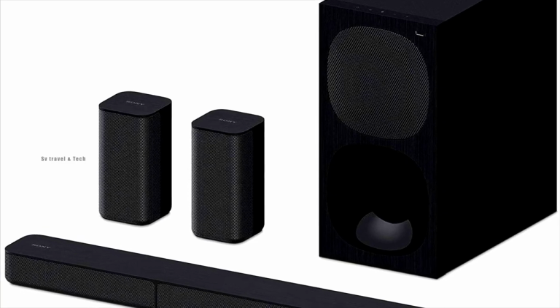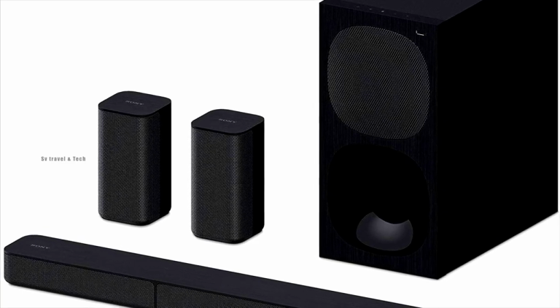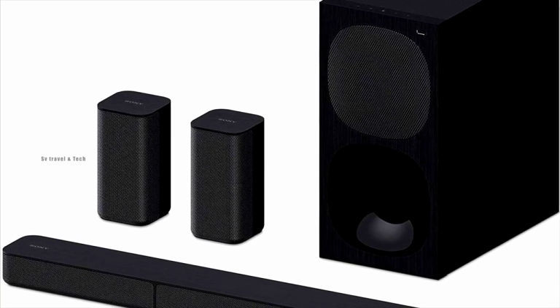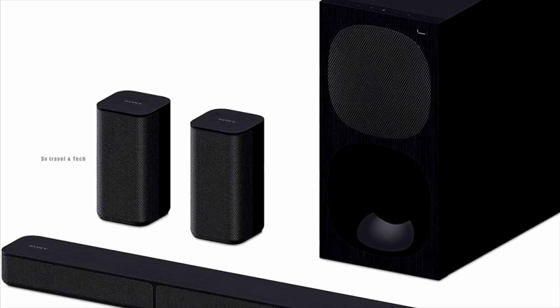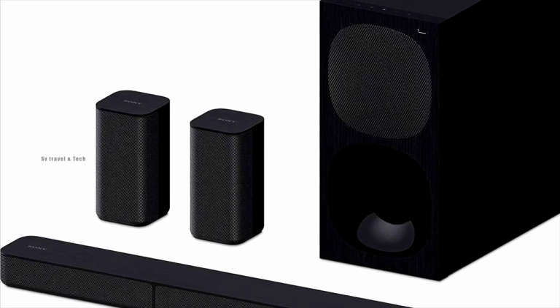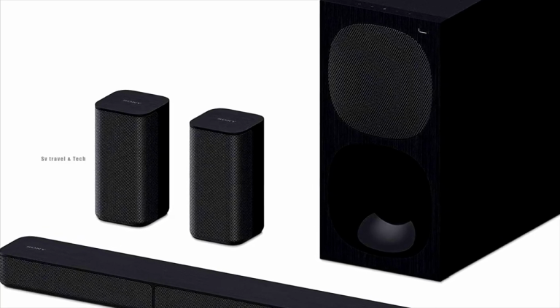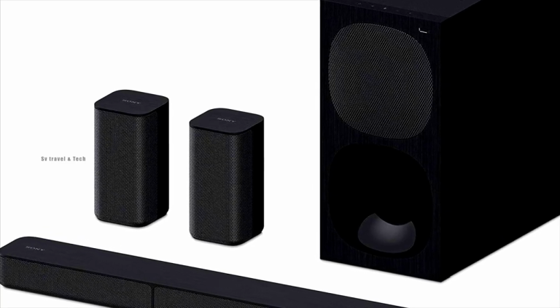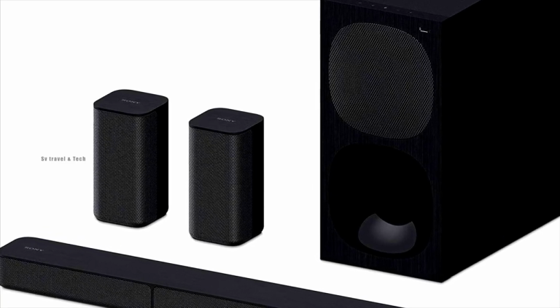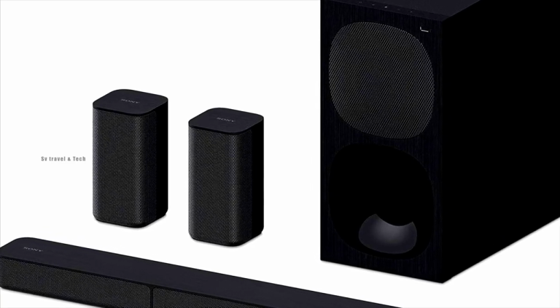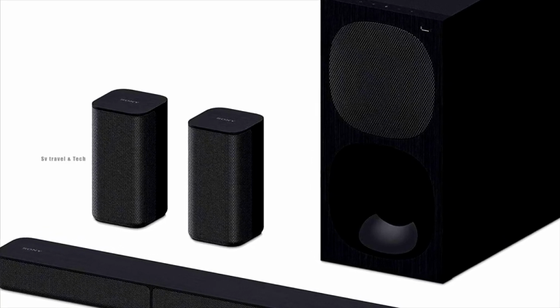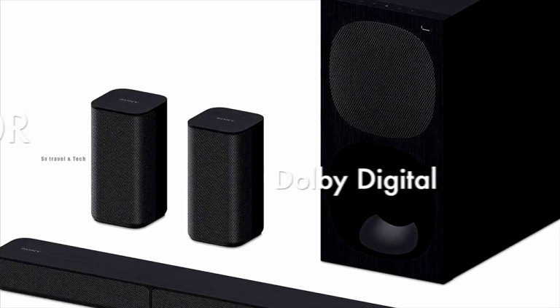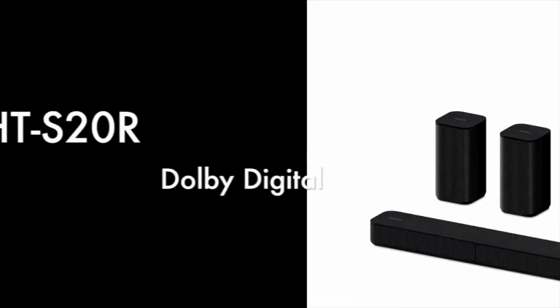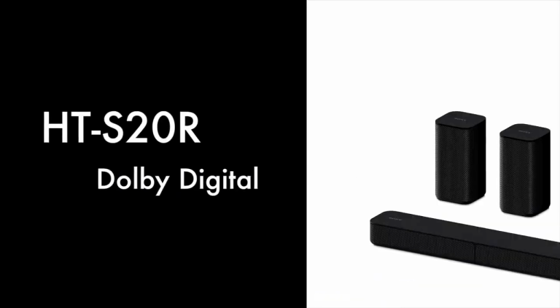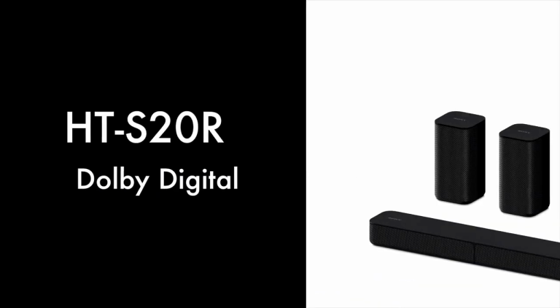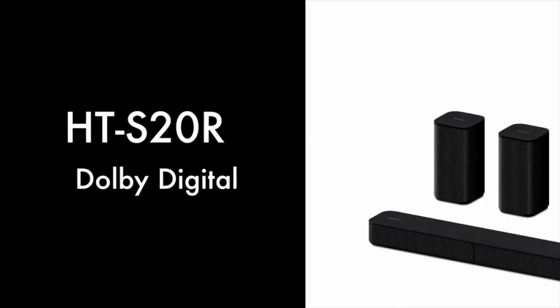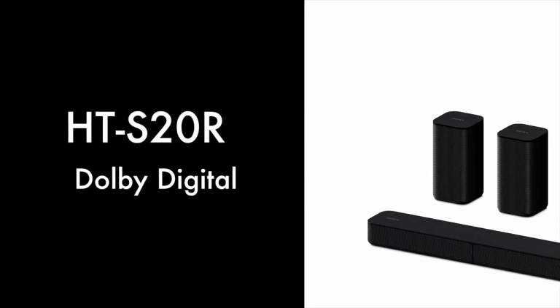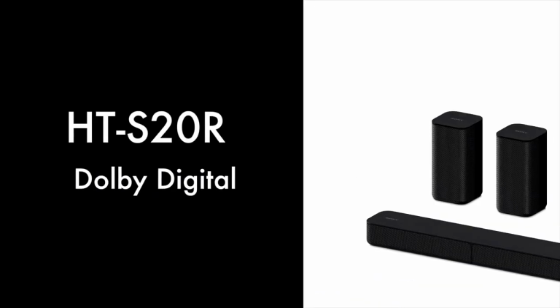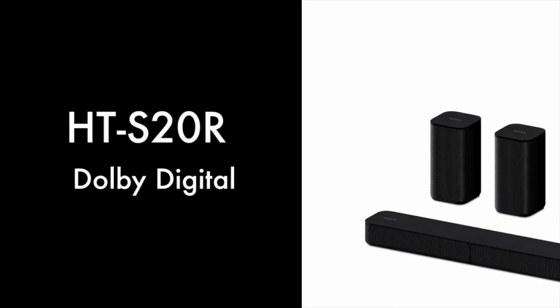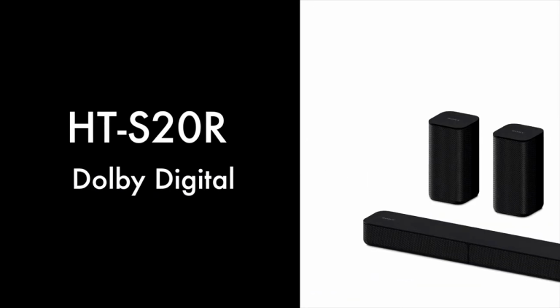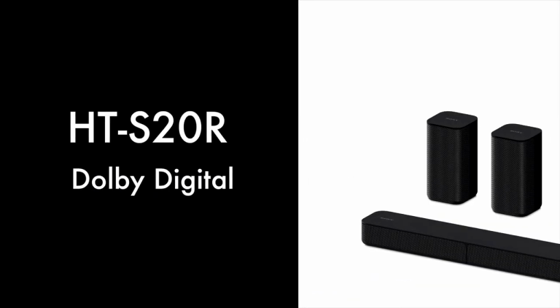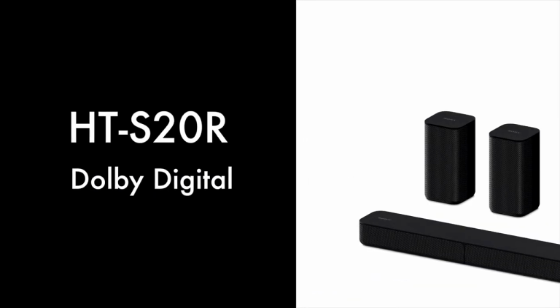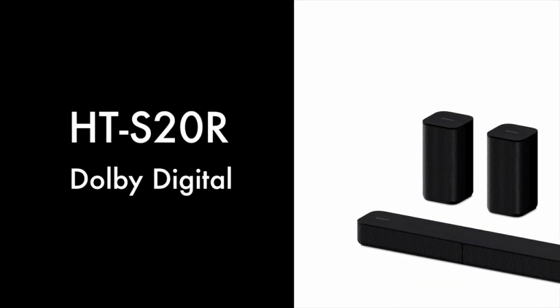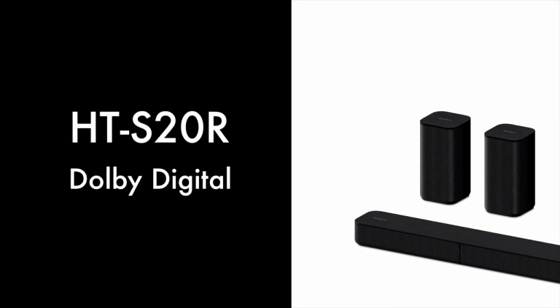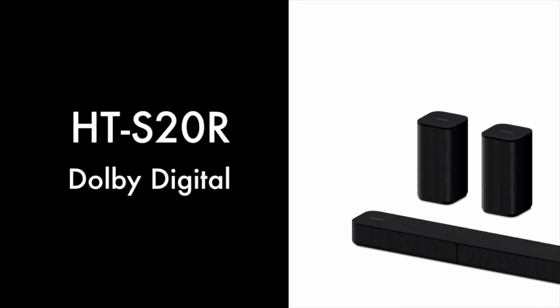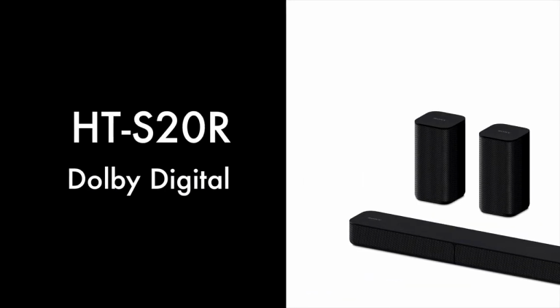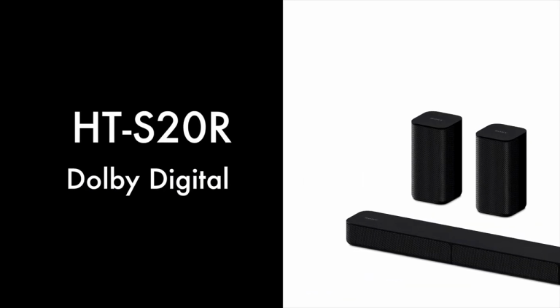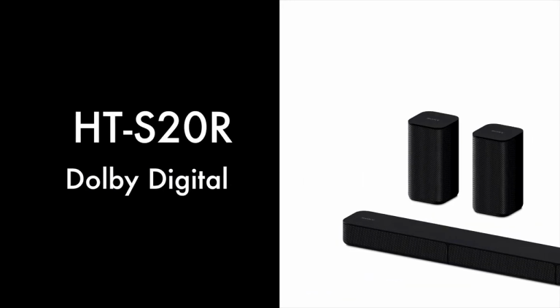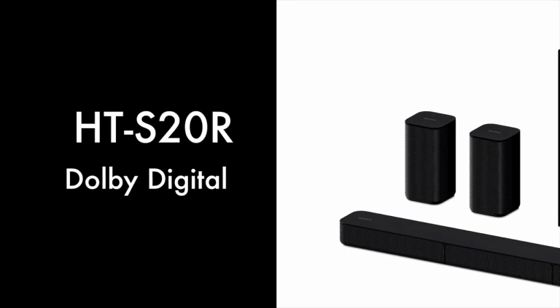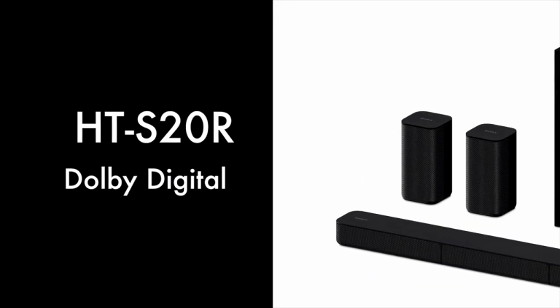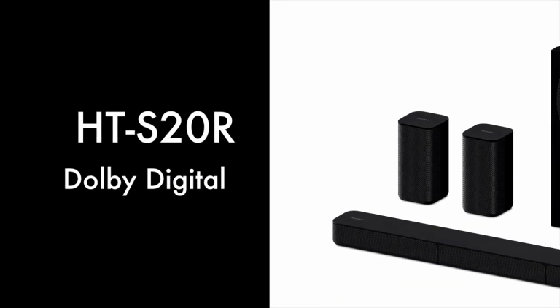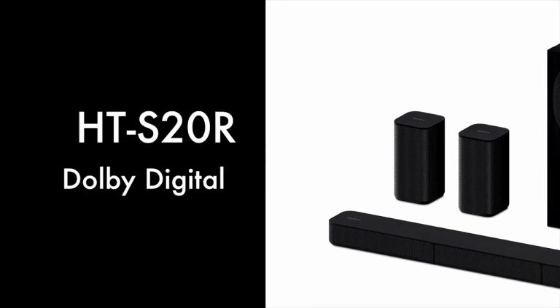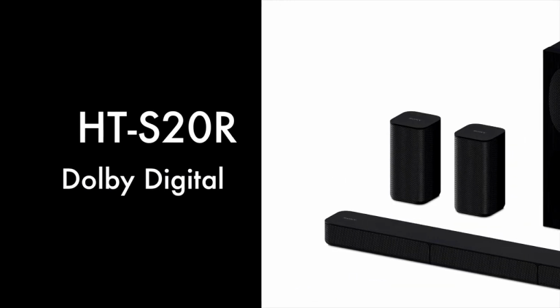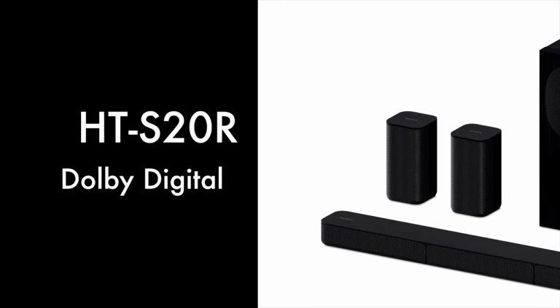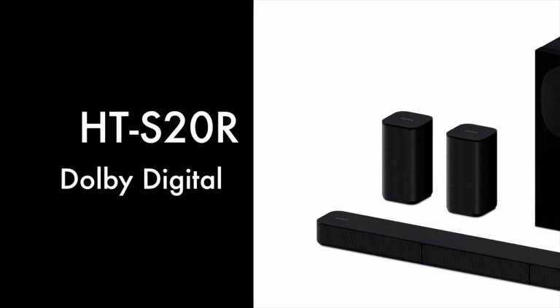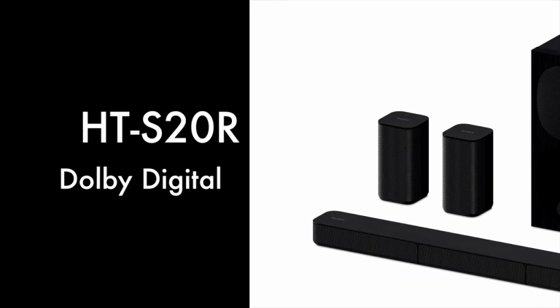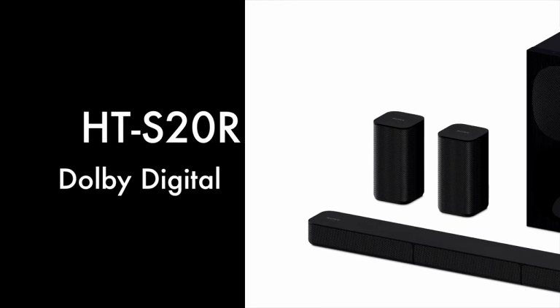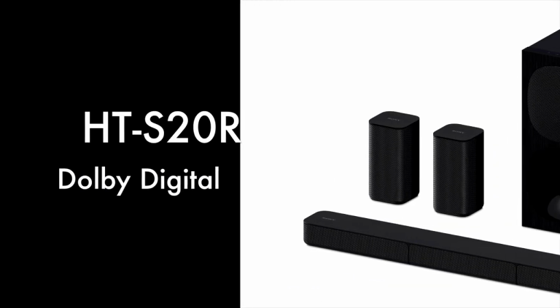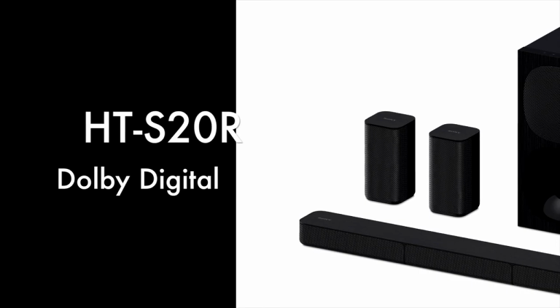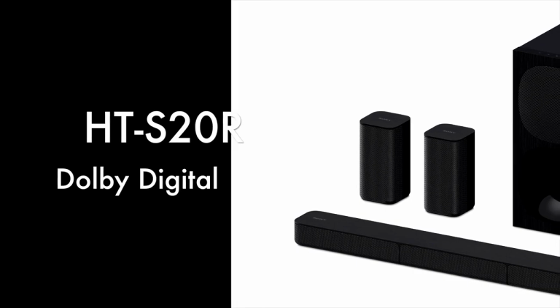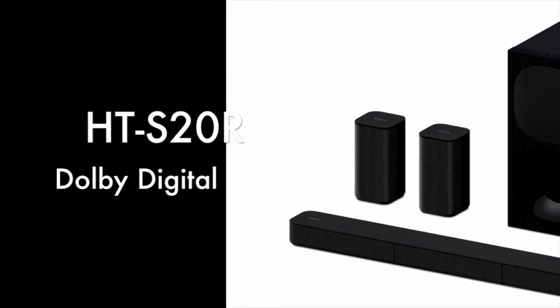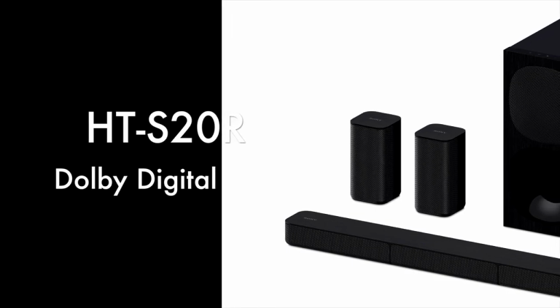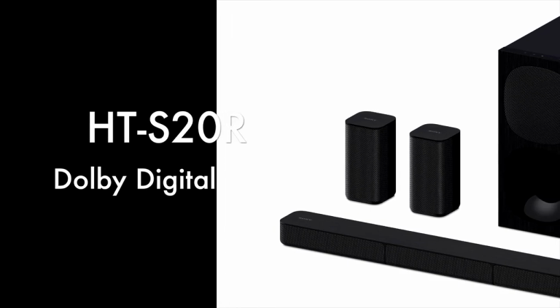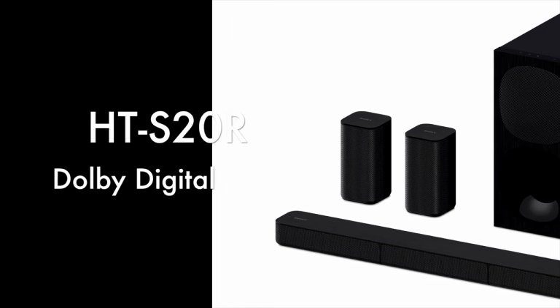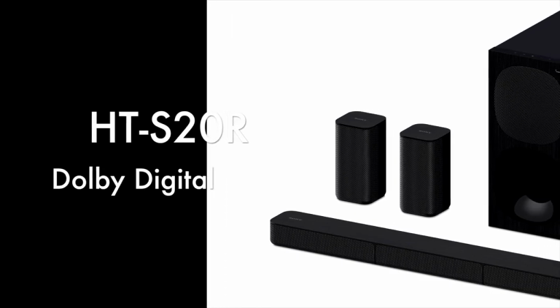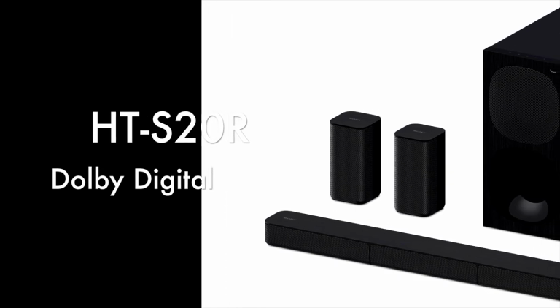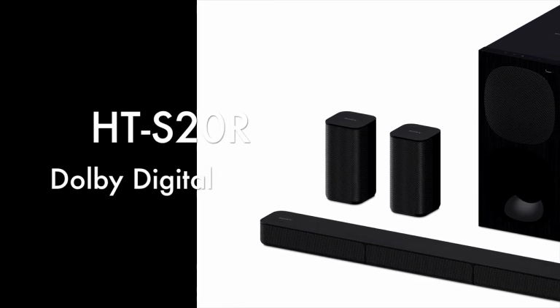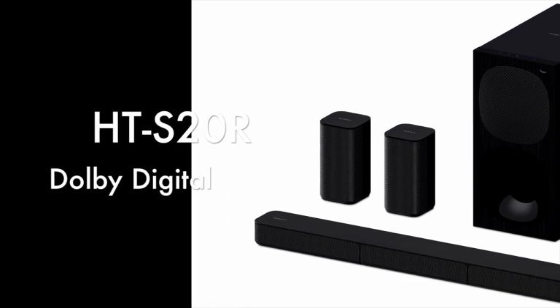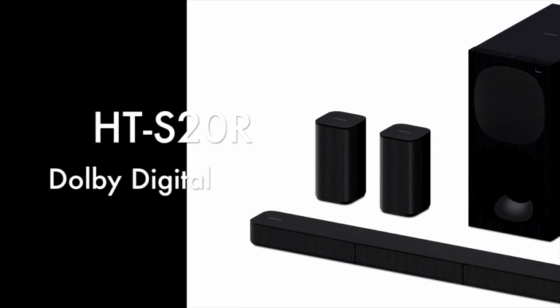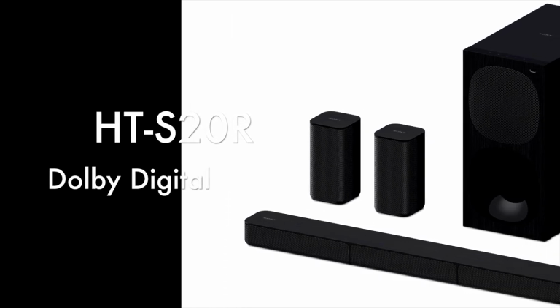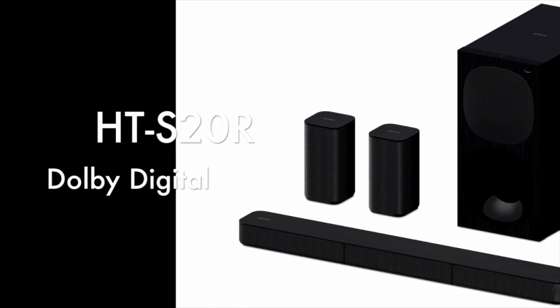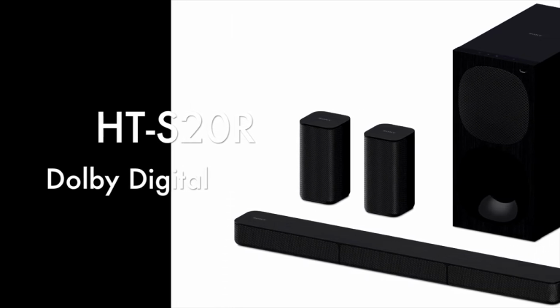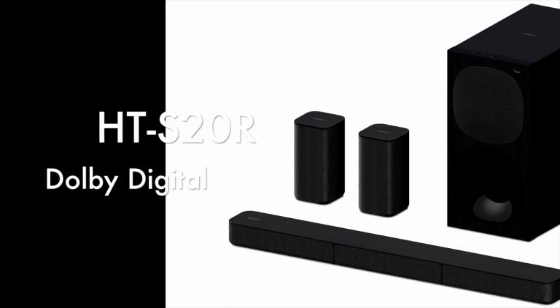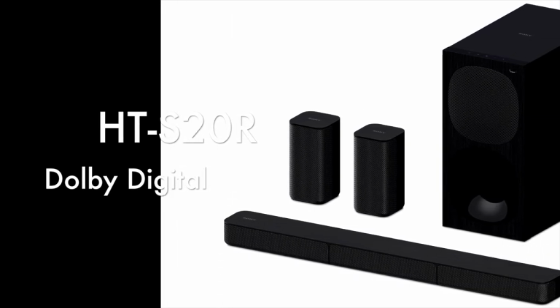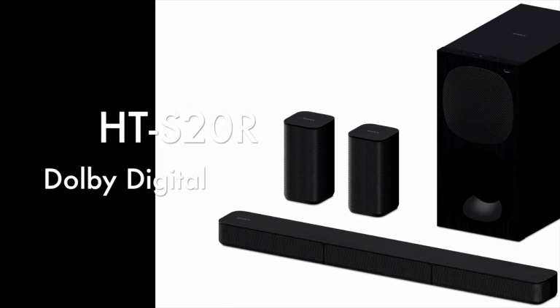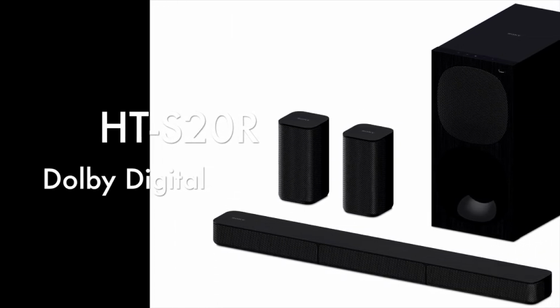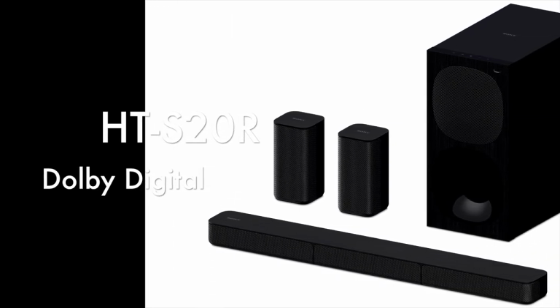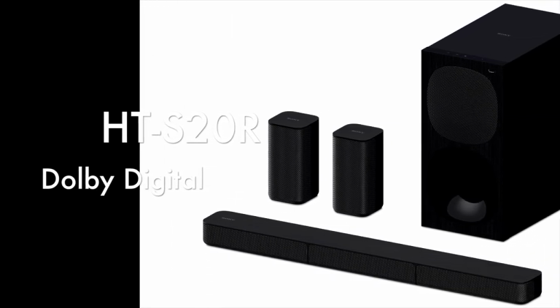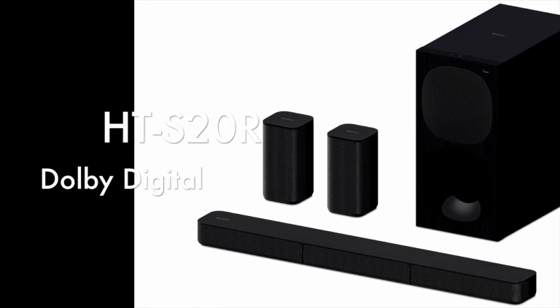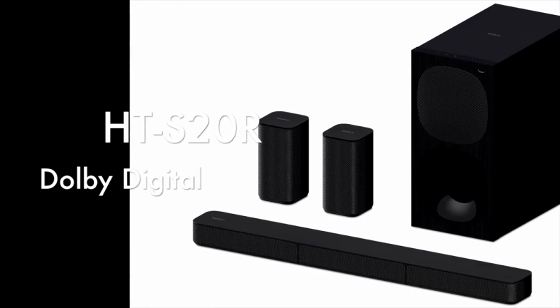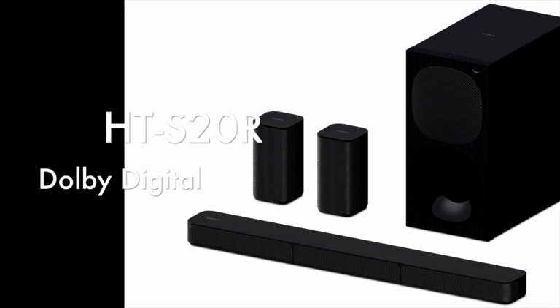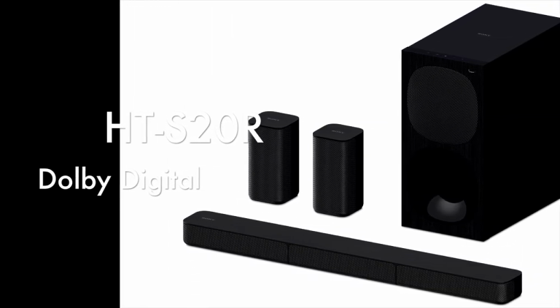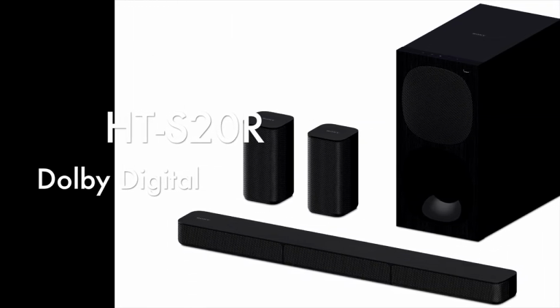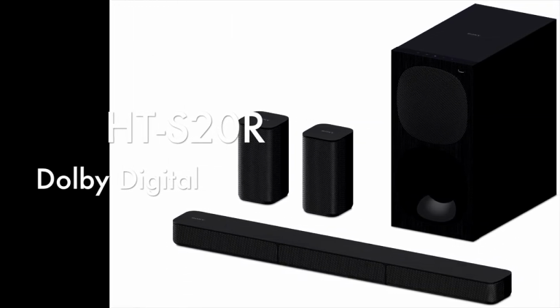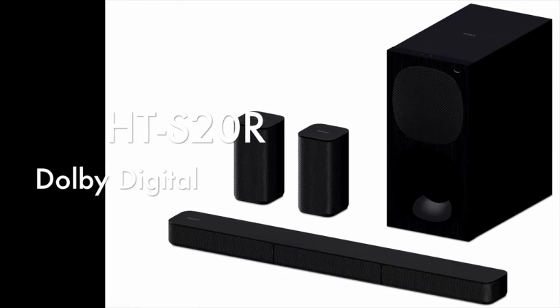Let's go. This is Sony's HT-S20R model. It's a Dolby Digital surround sound support unit.